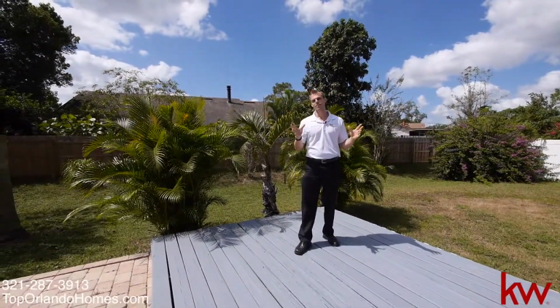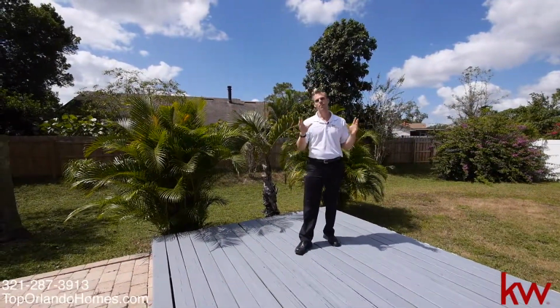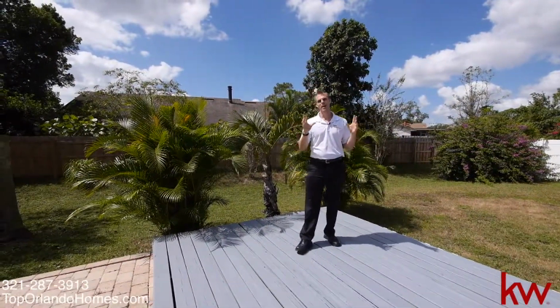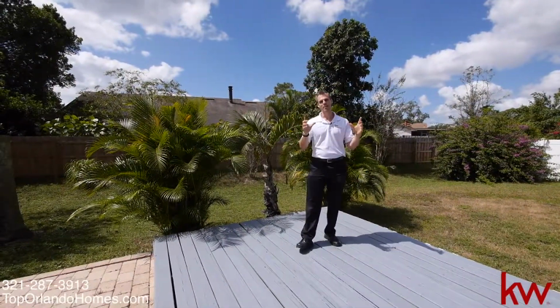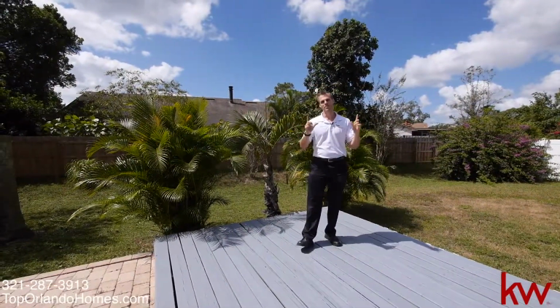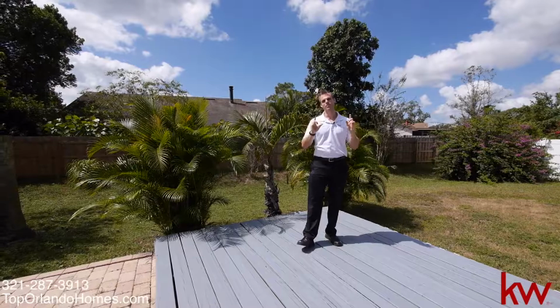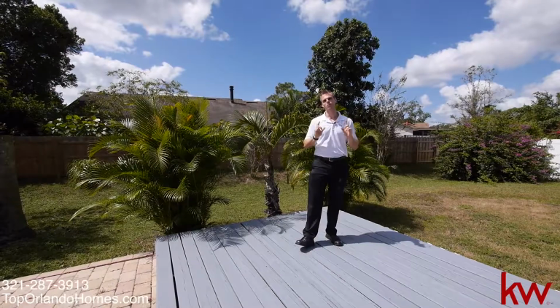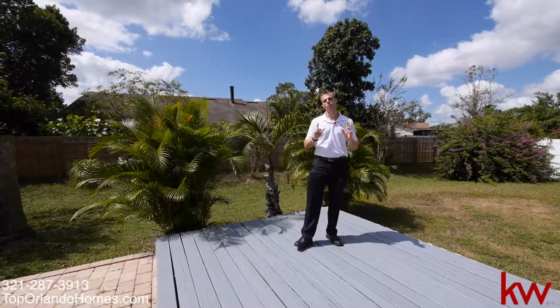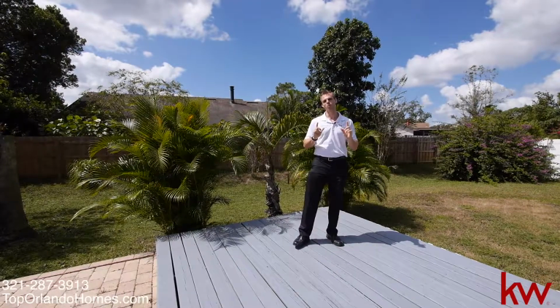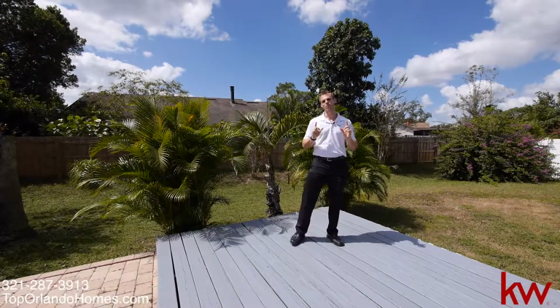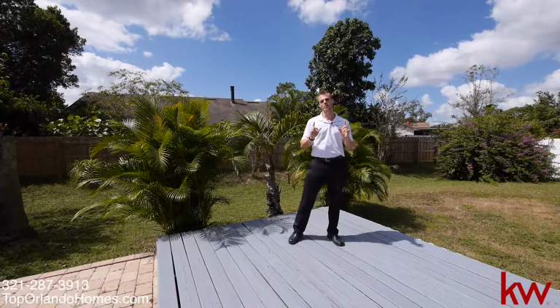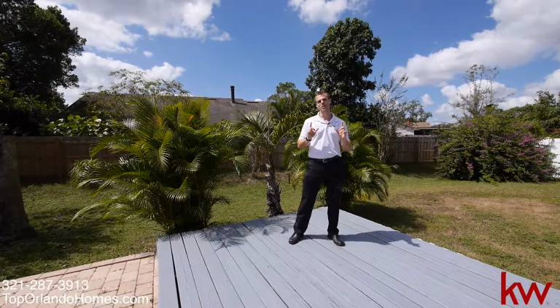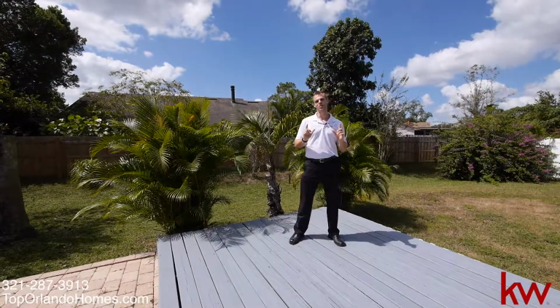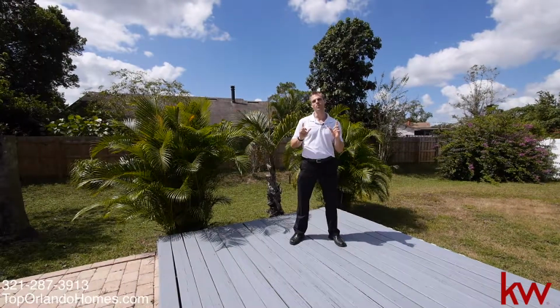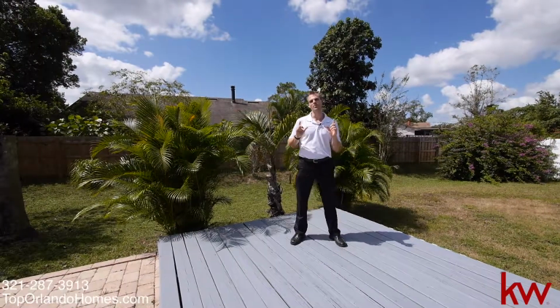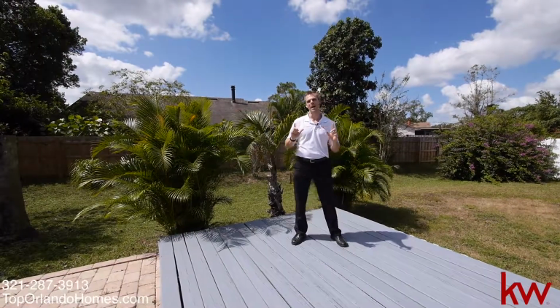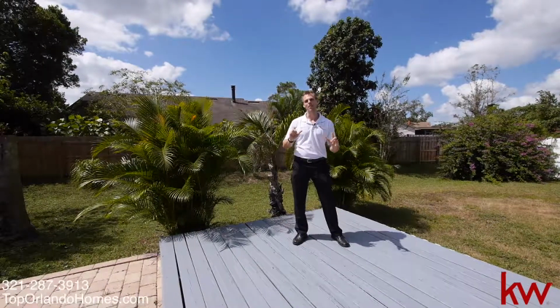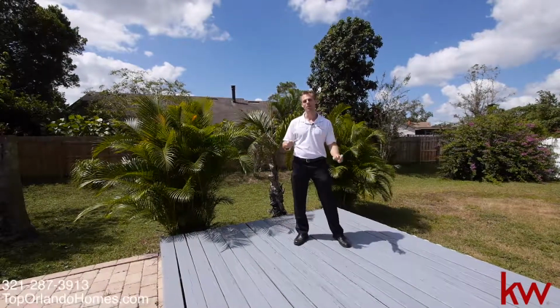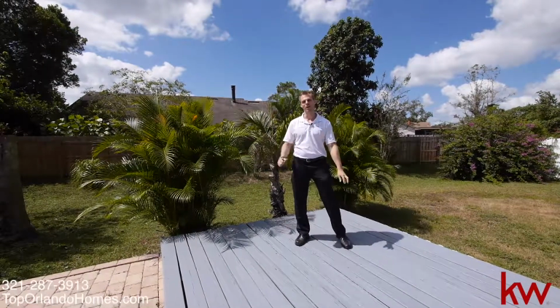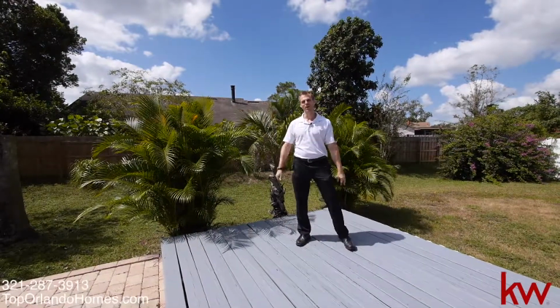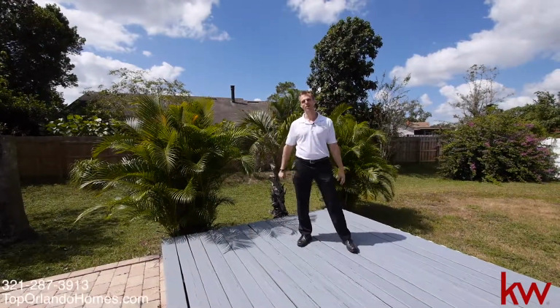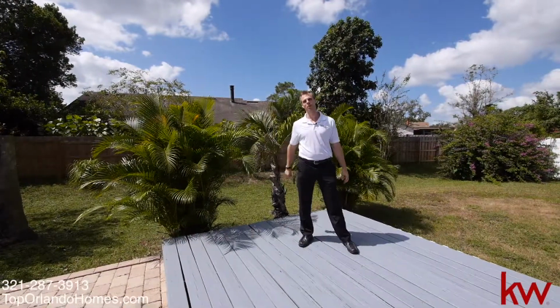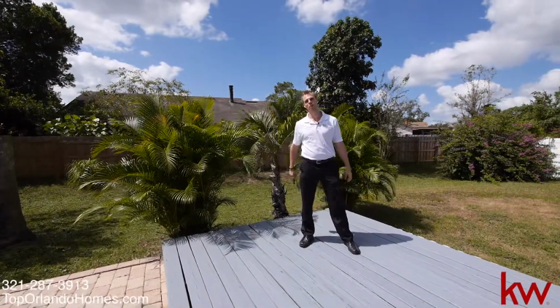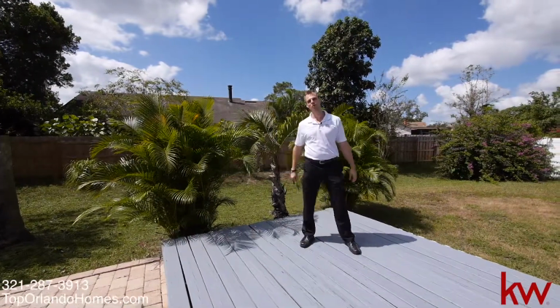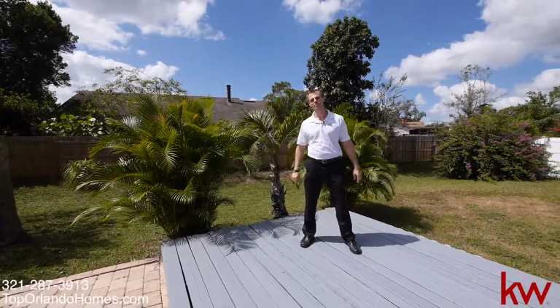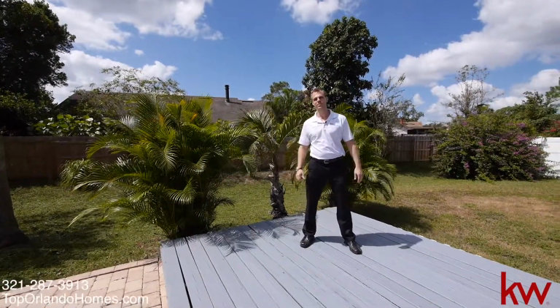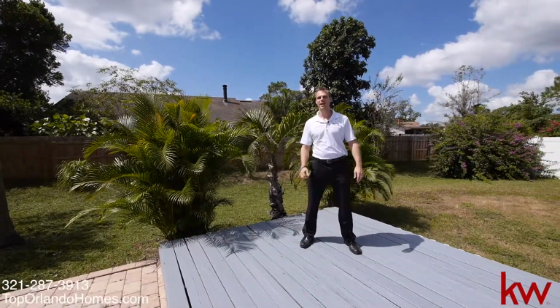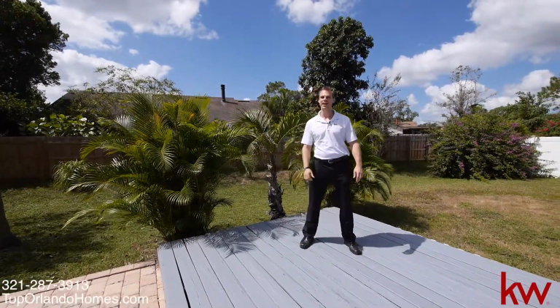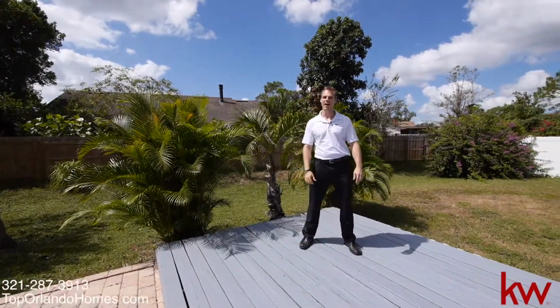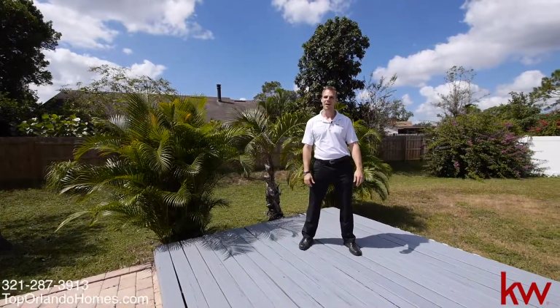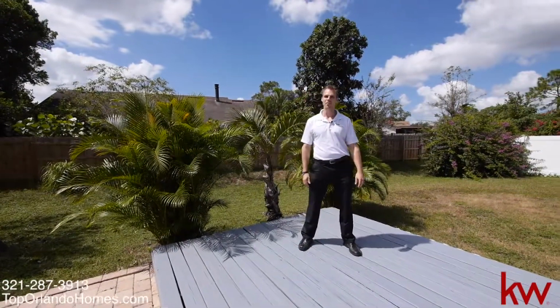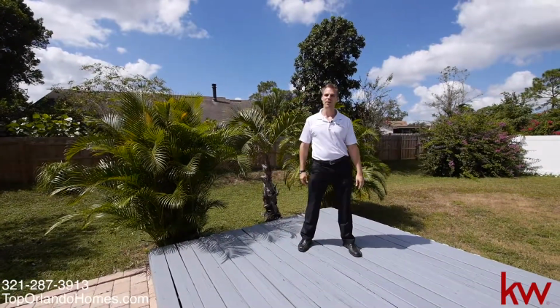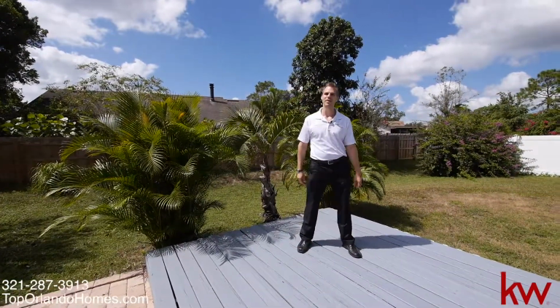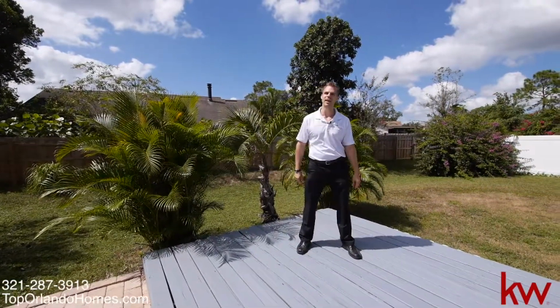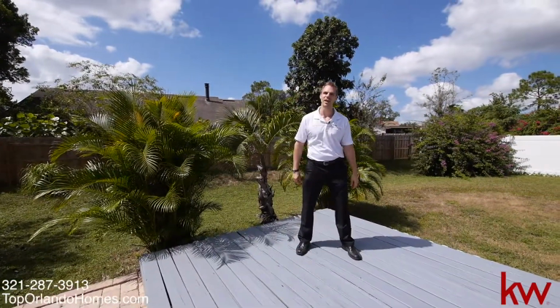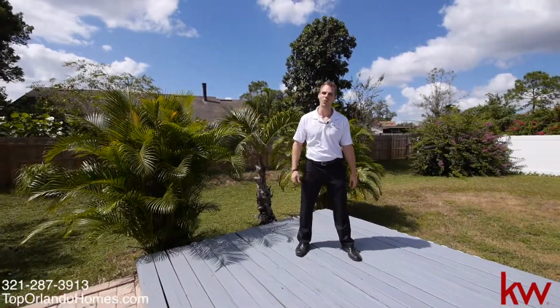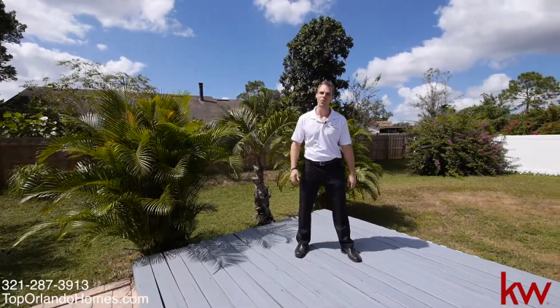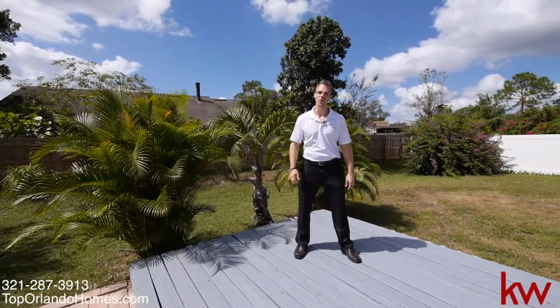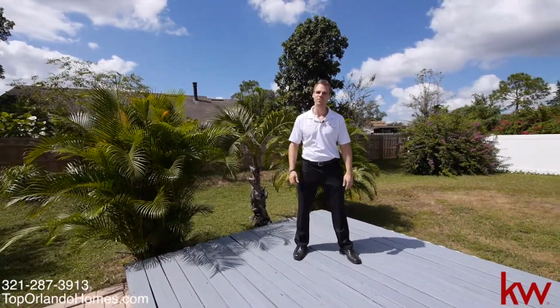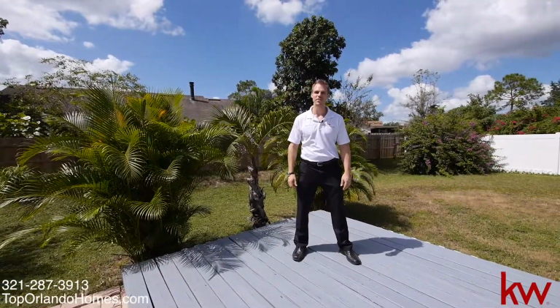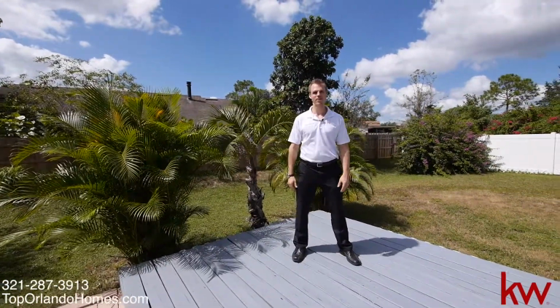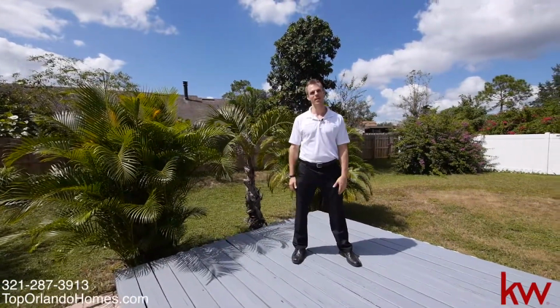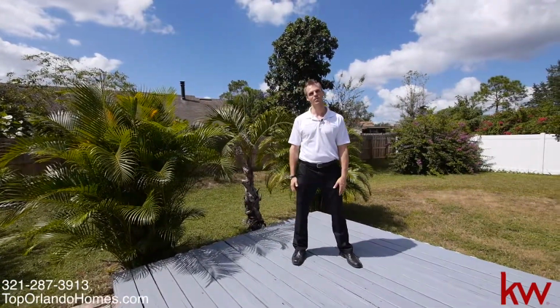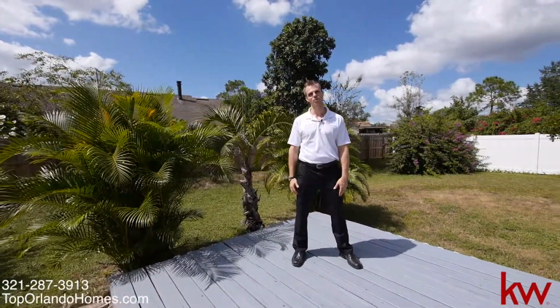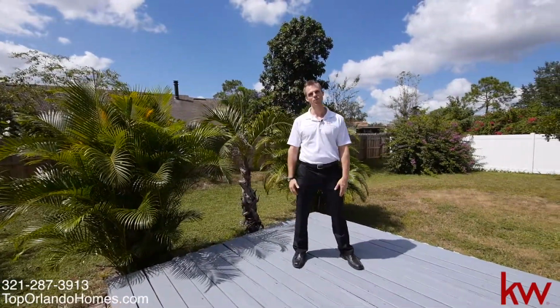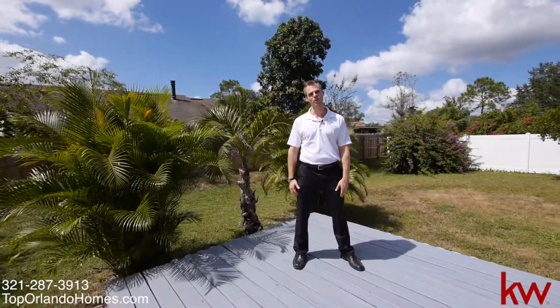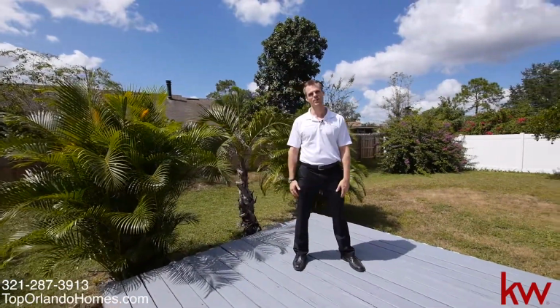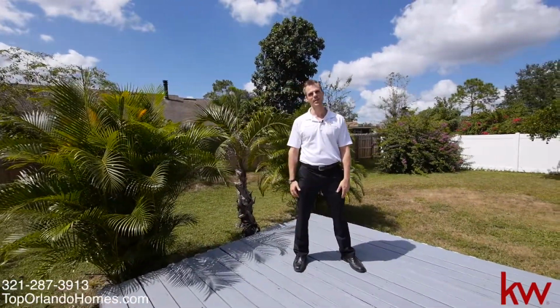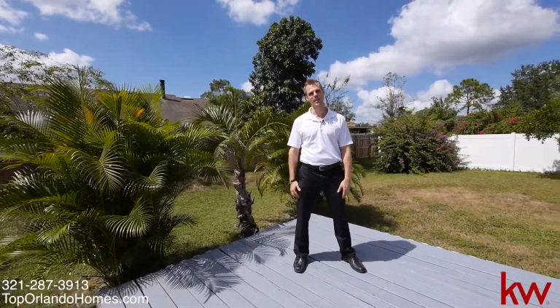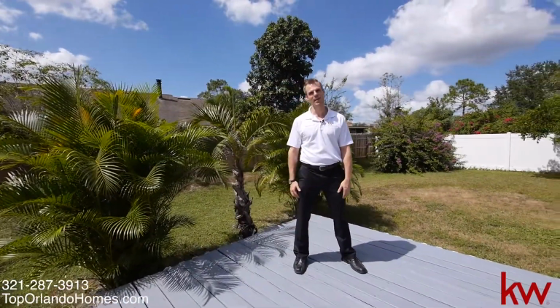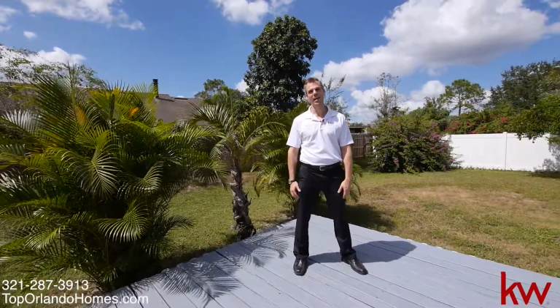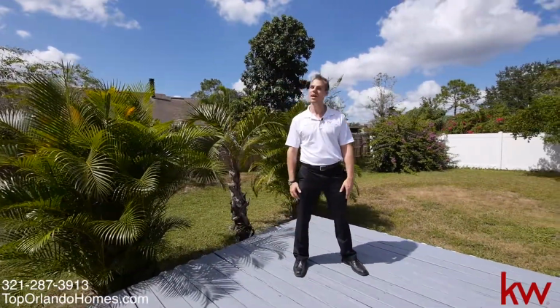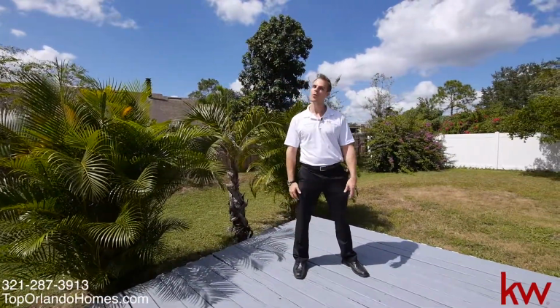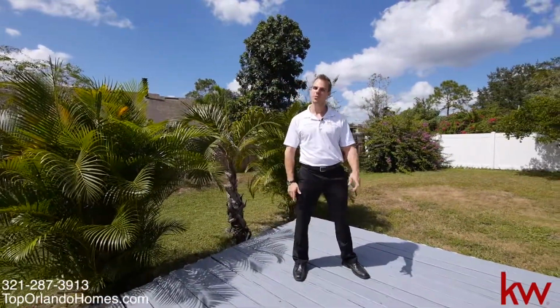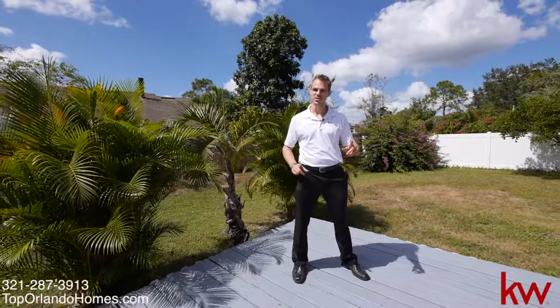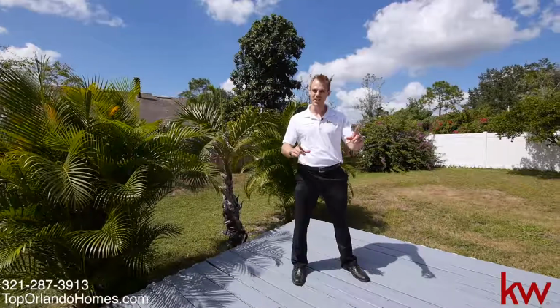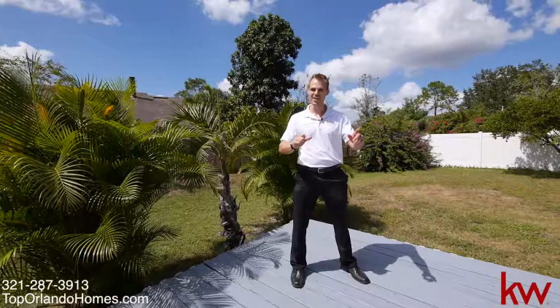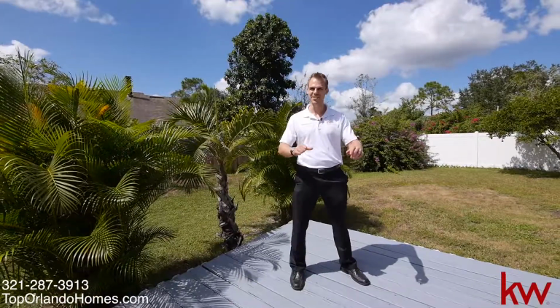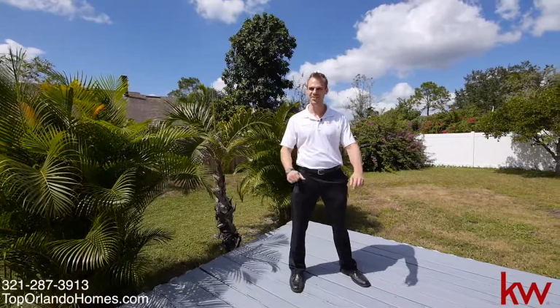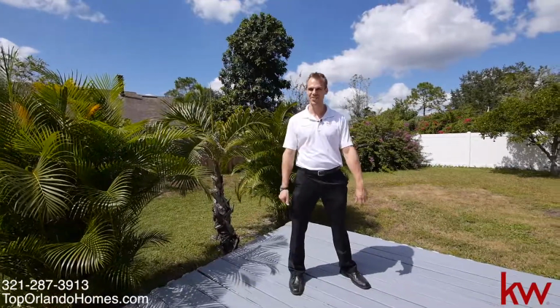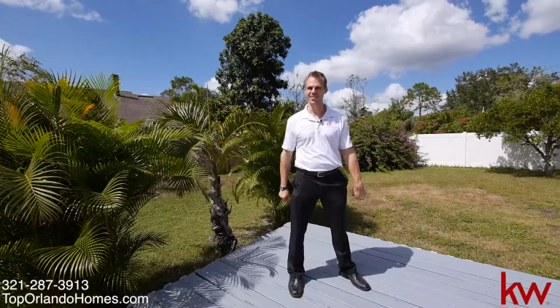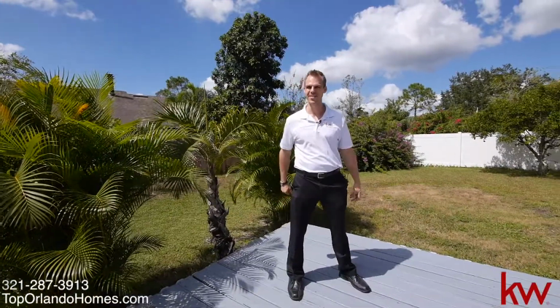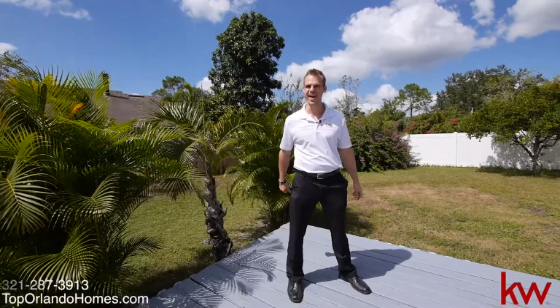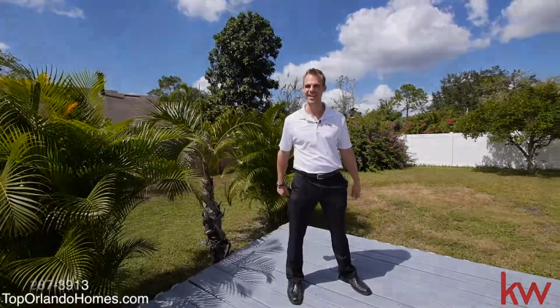My name is Phil Colbridge with TopOrlandoHomes.com and Keller Williams Advantage 2 Realty. We'll see you here soon, thanks.